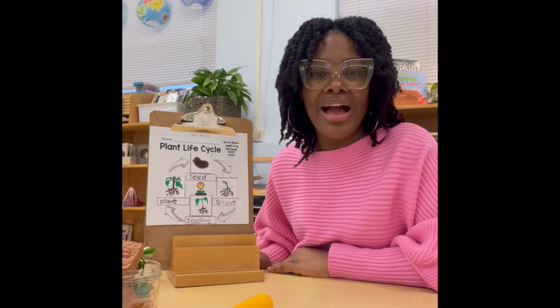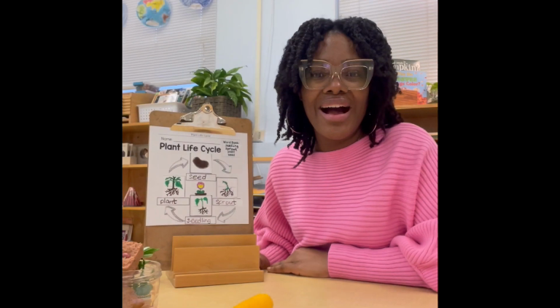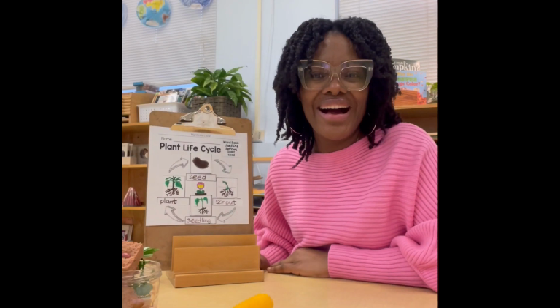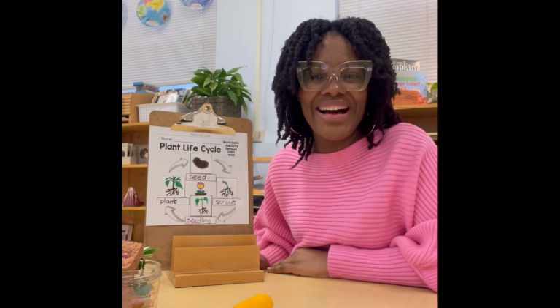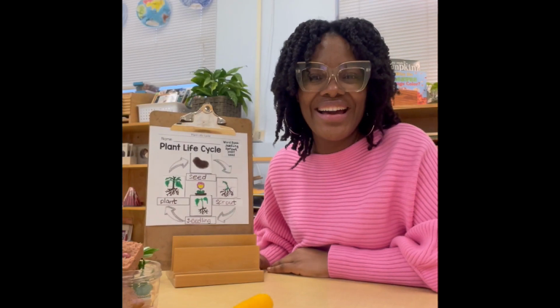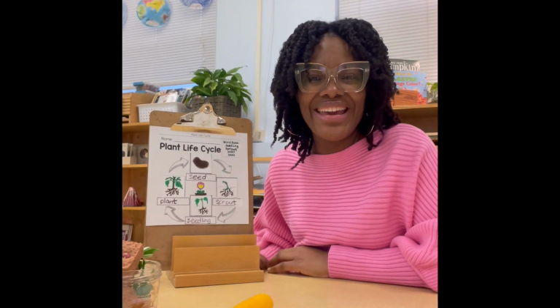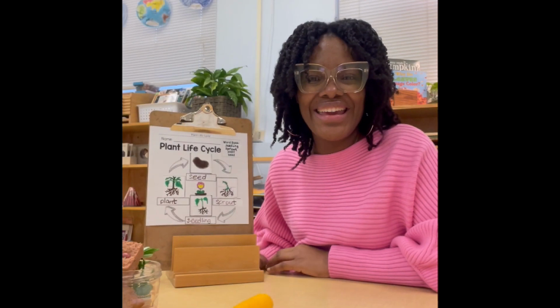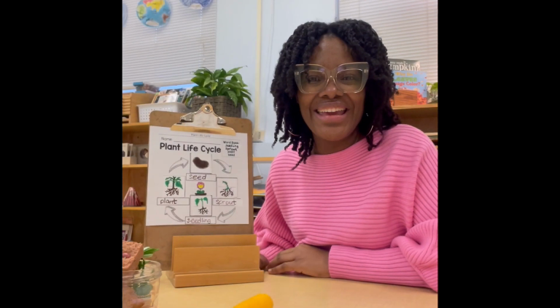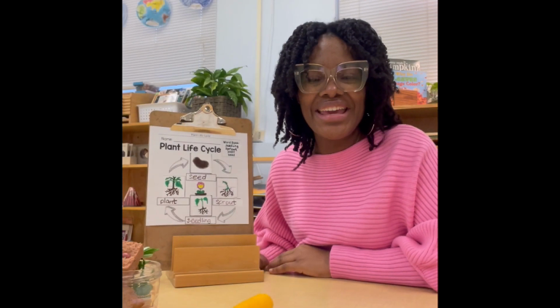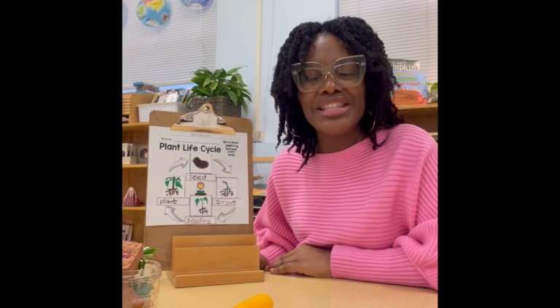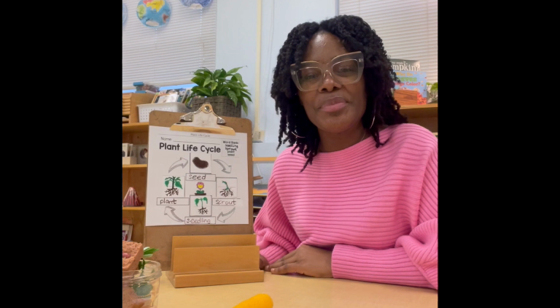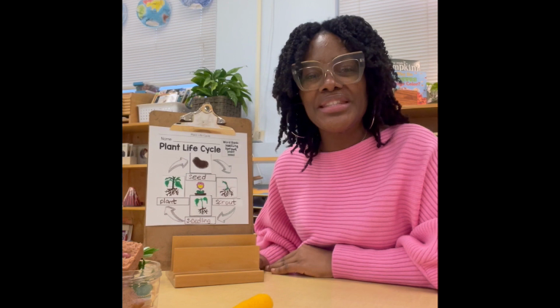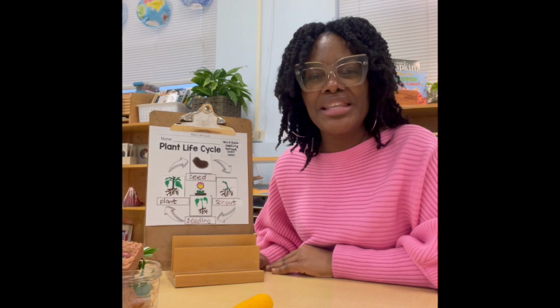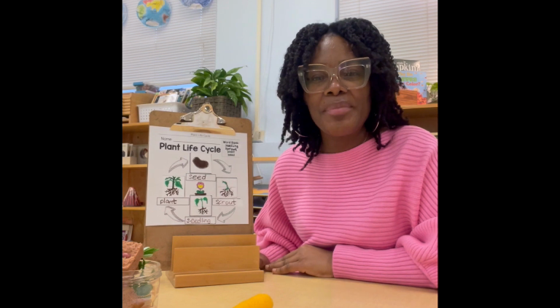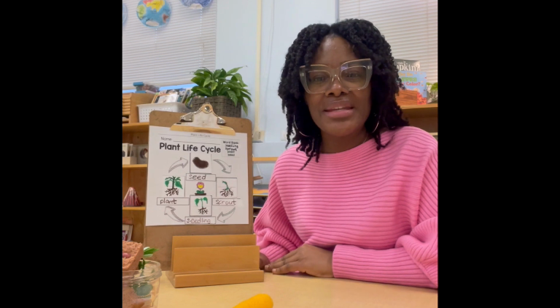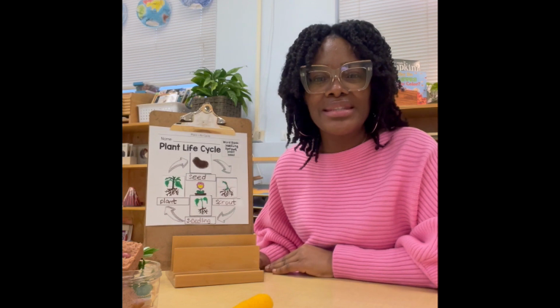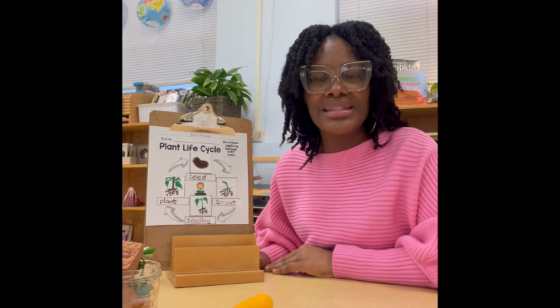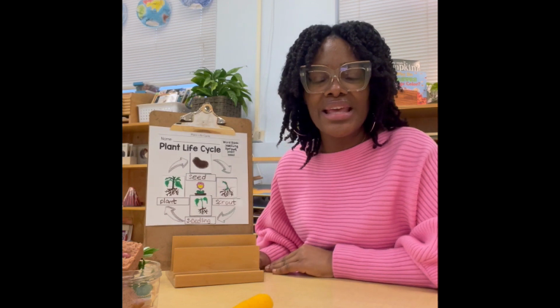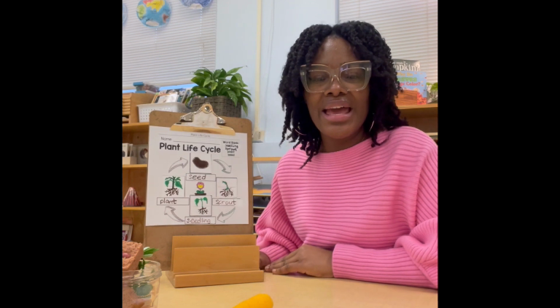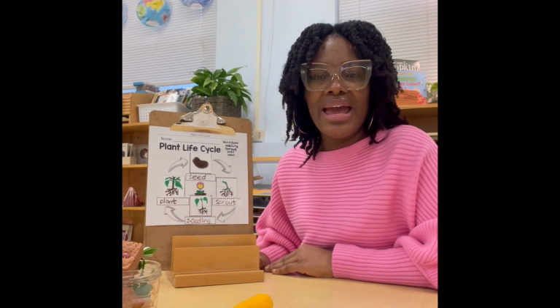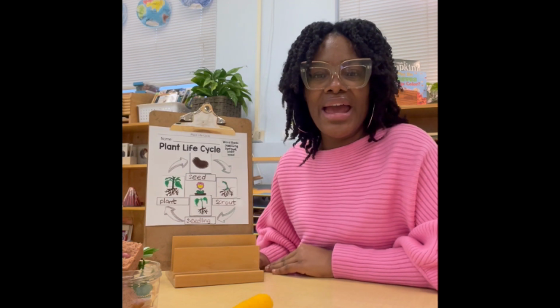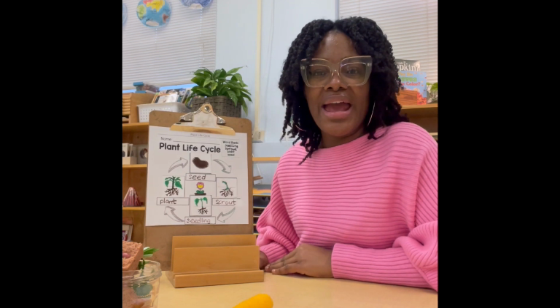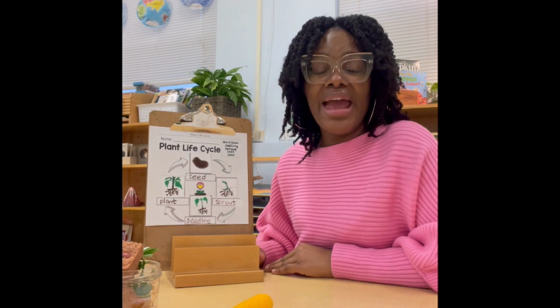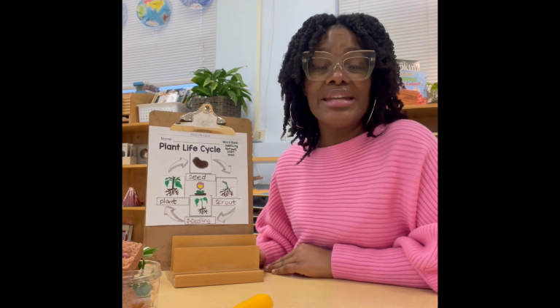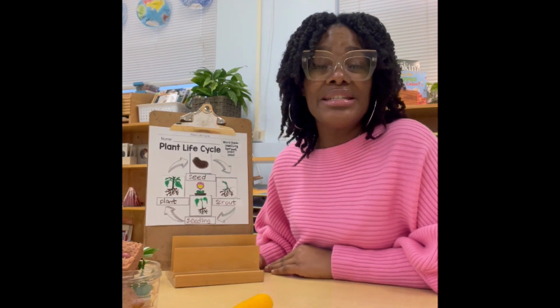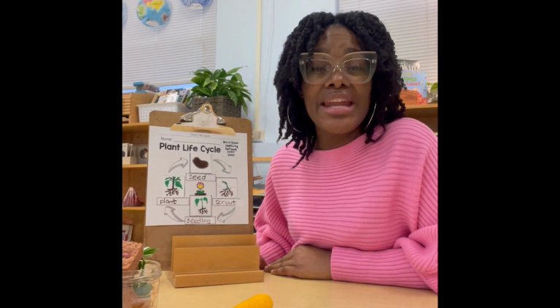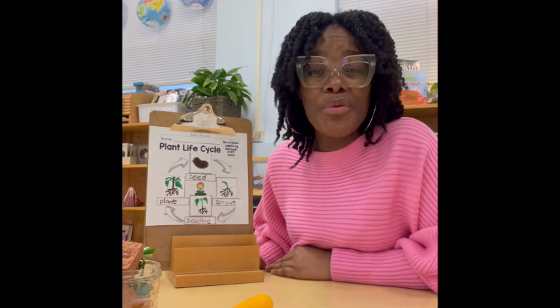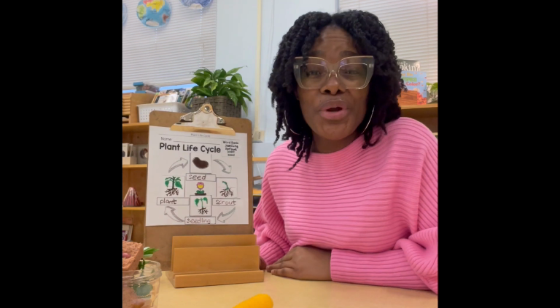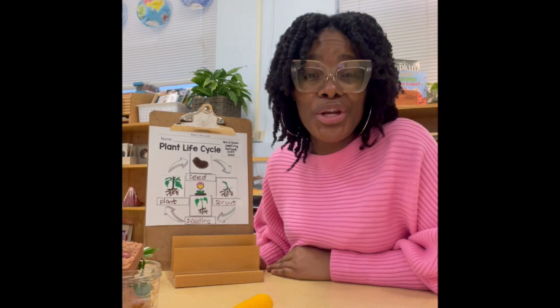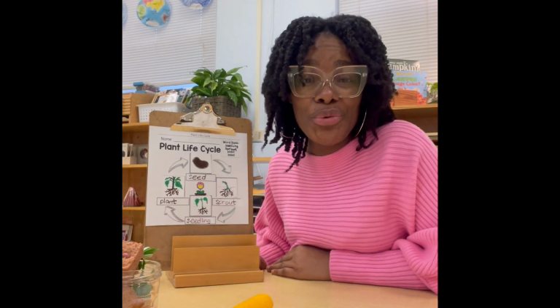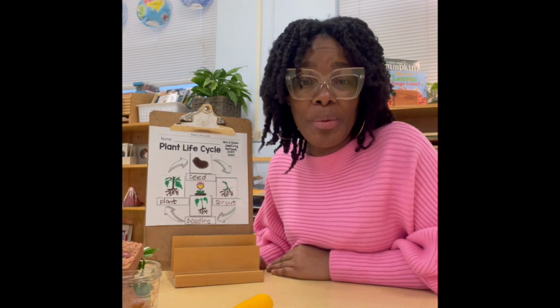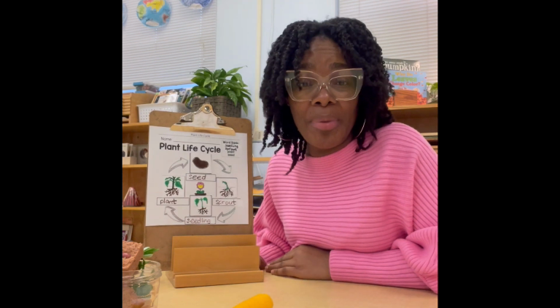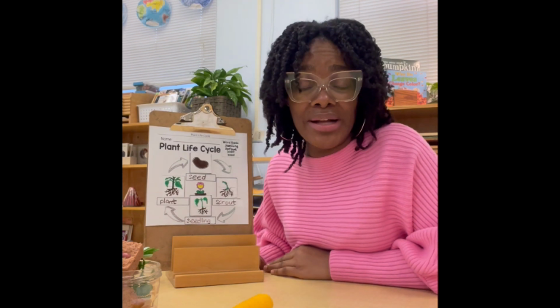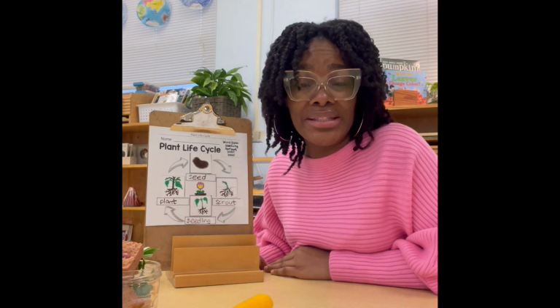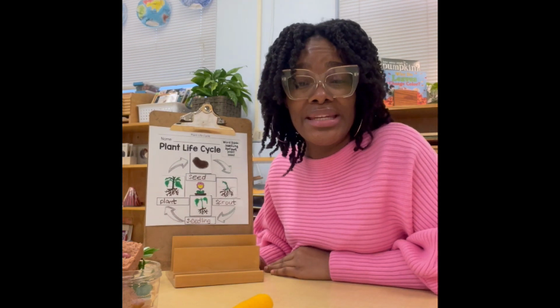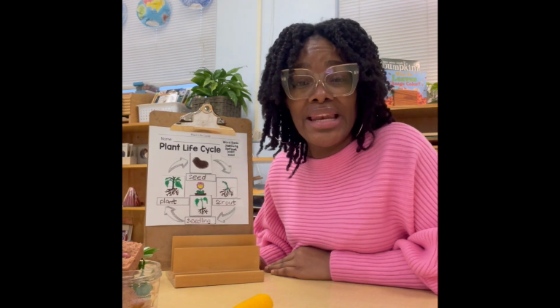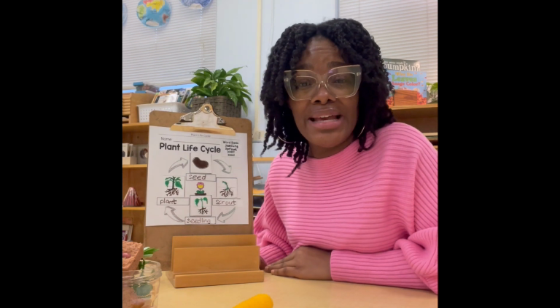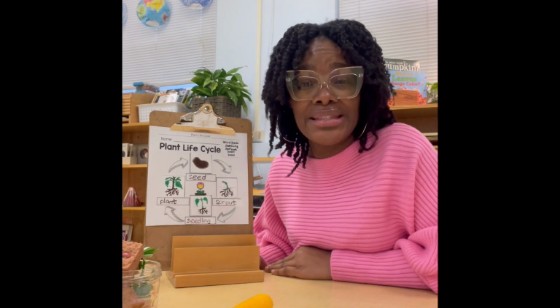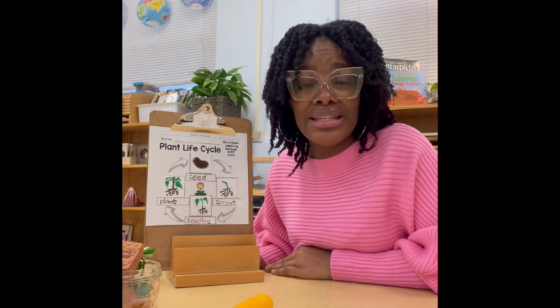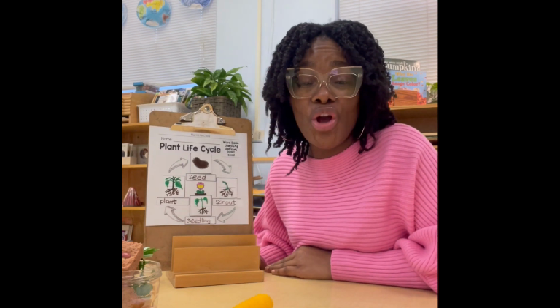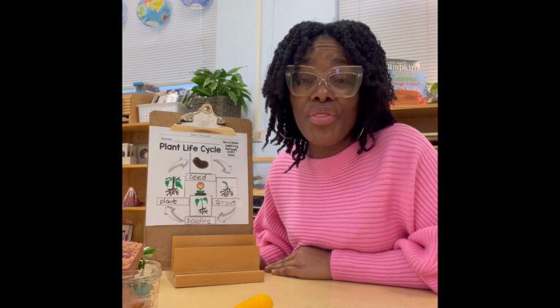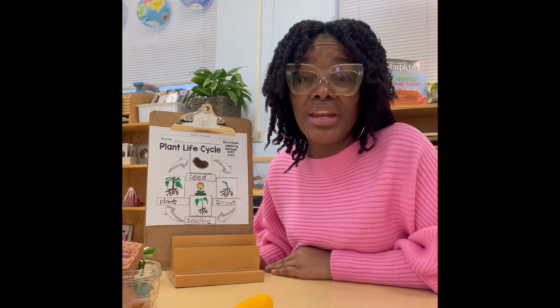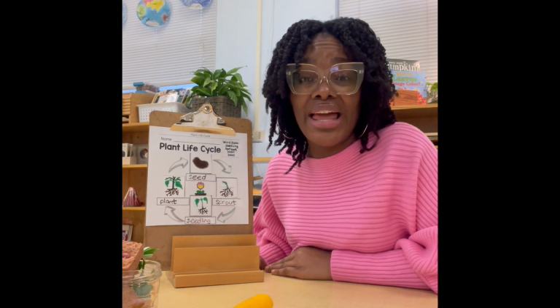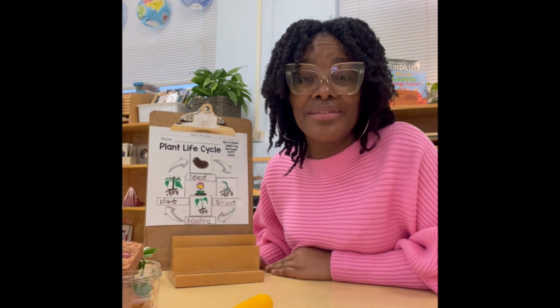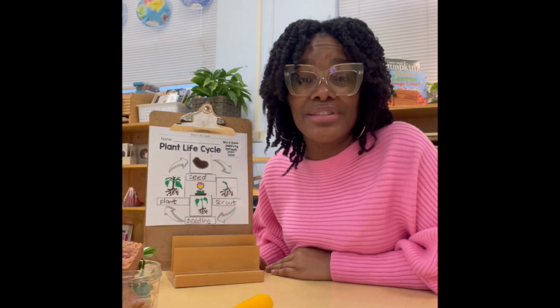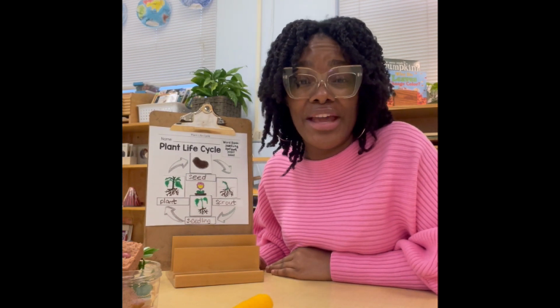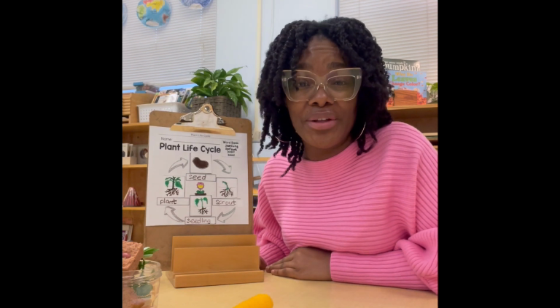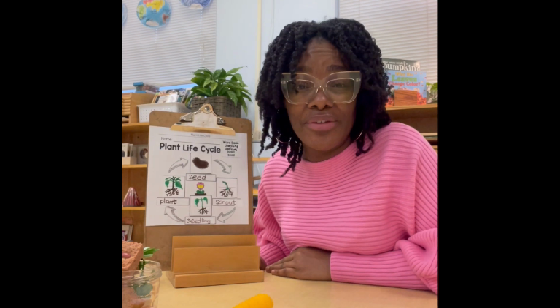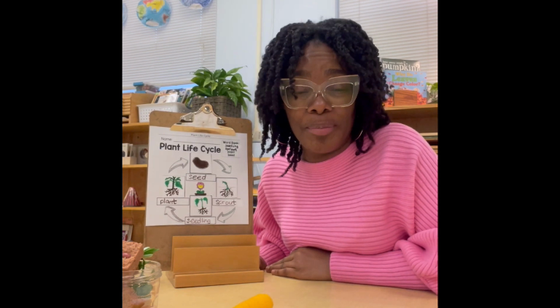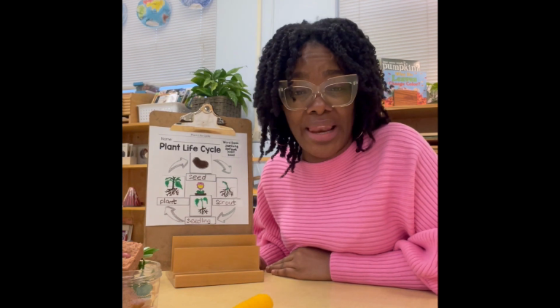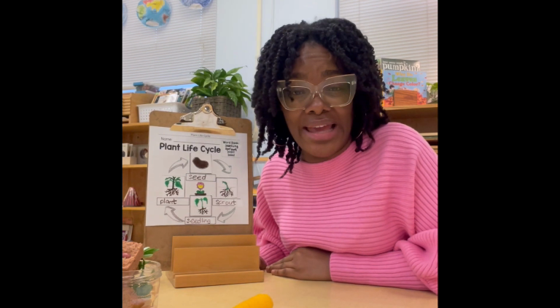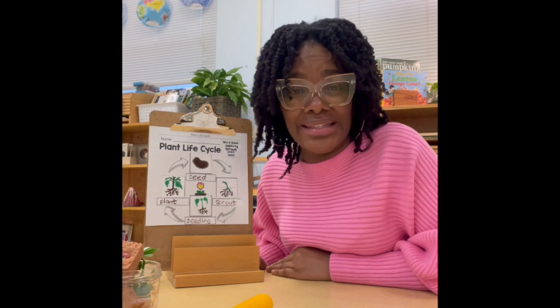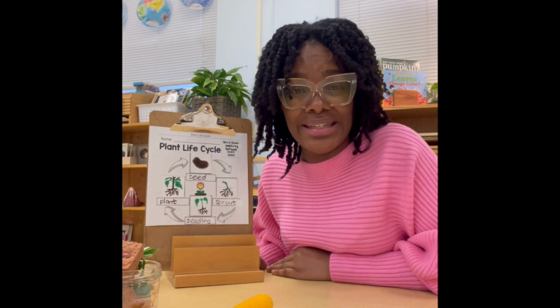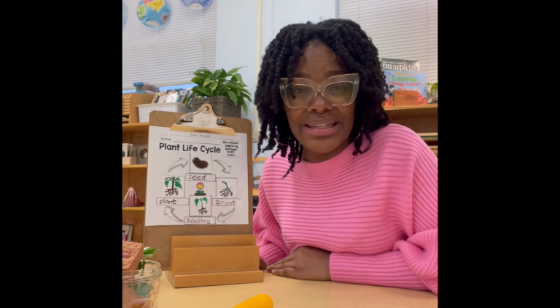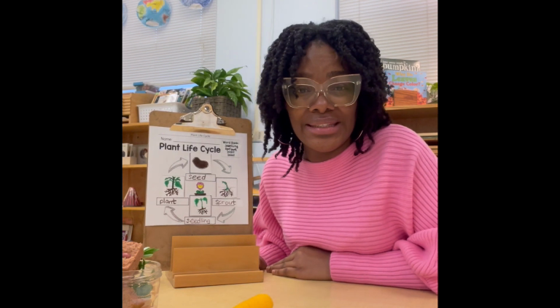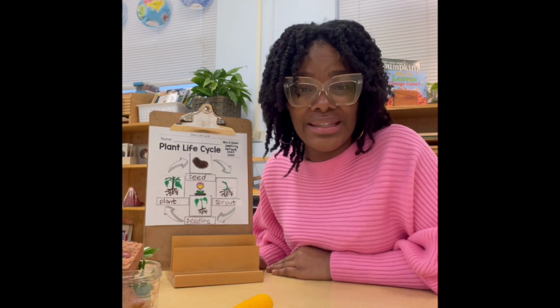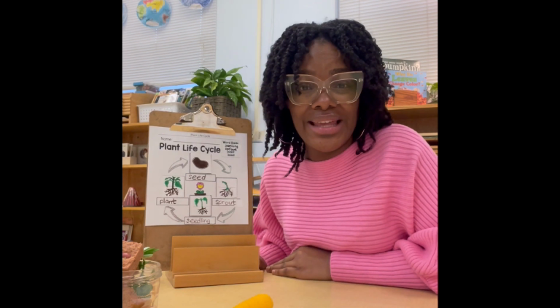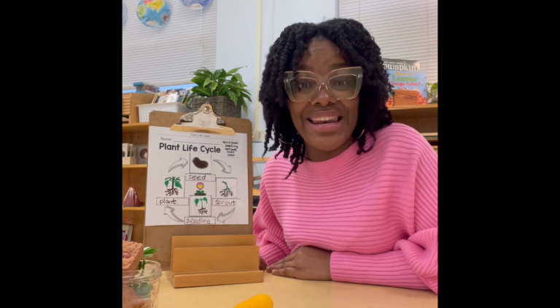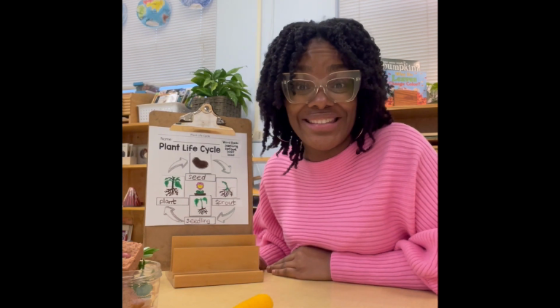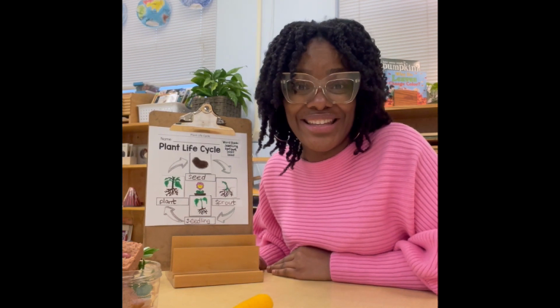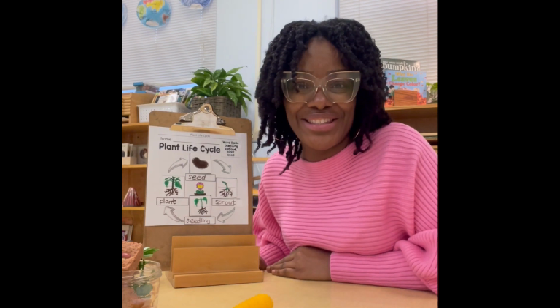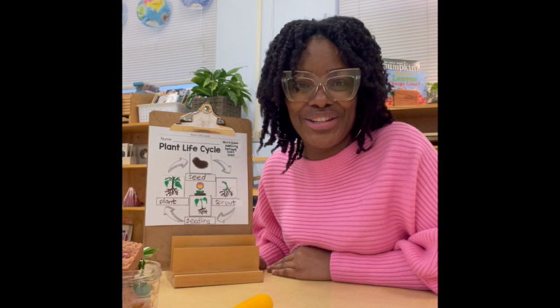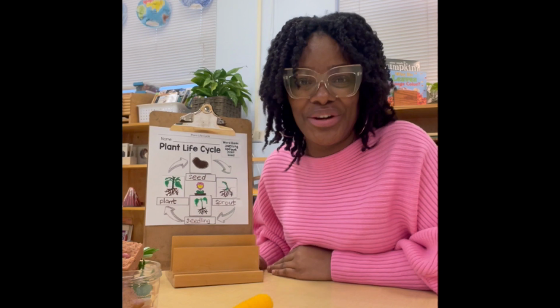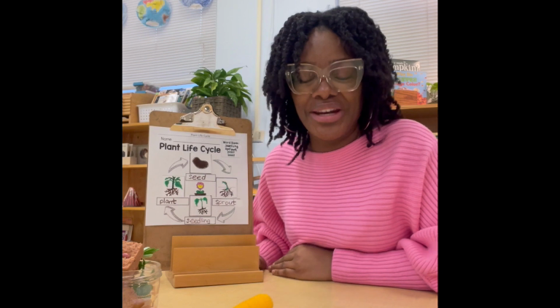Hi, it's Miss Simmons and today we're going to do a botany lesson on the life cycle of a plant. Let's get started.